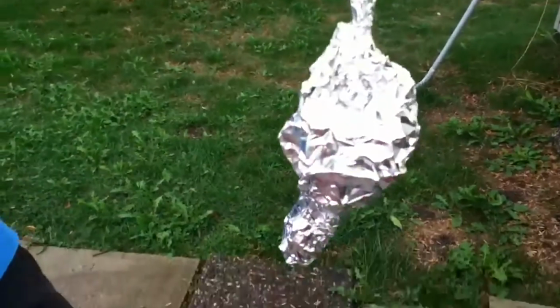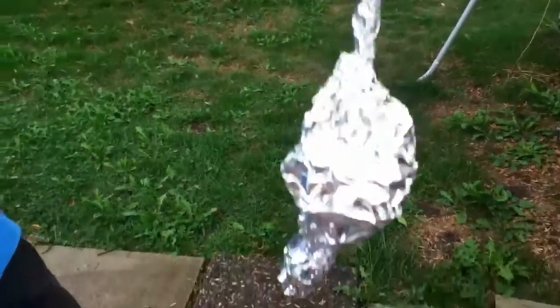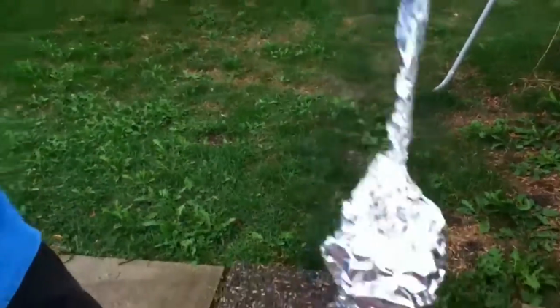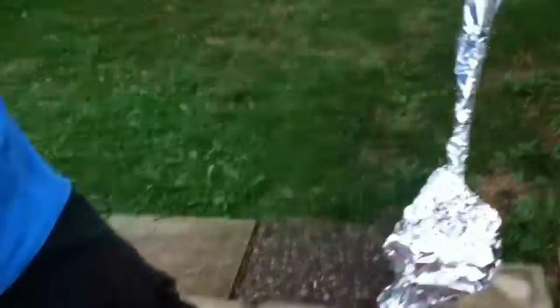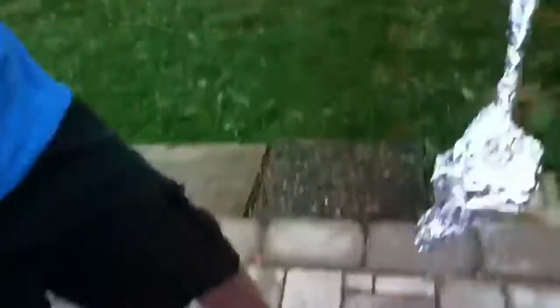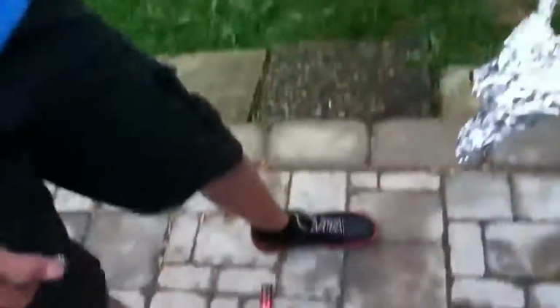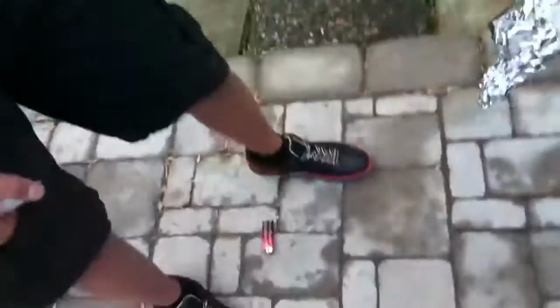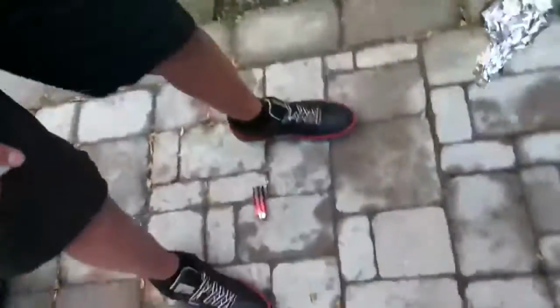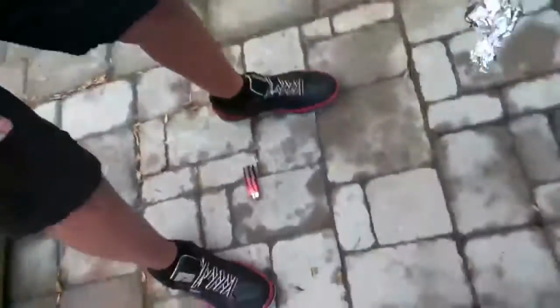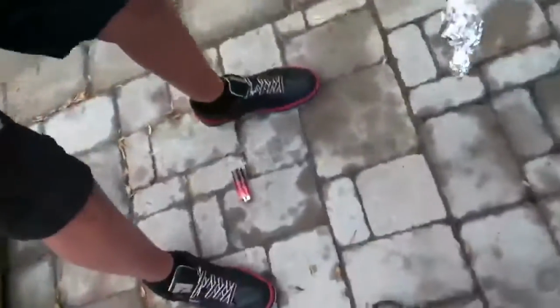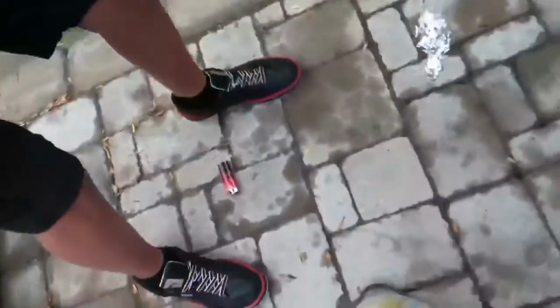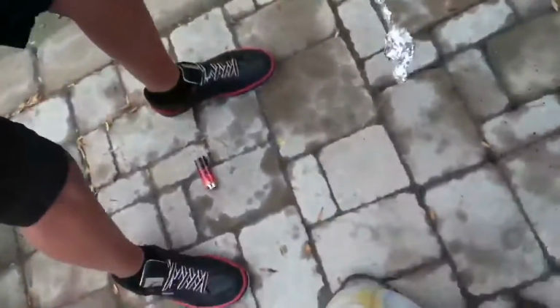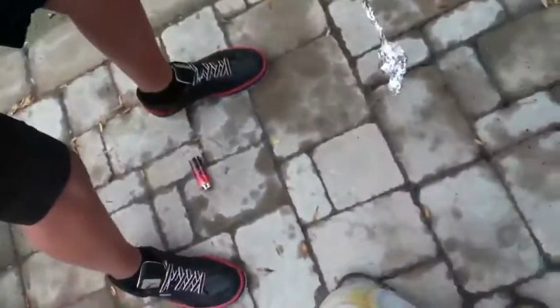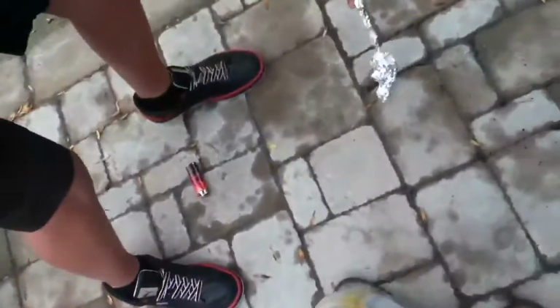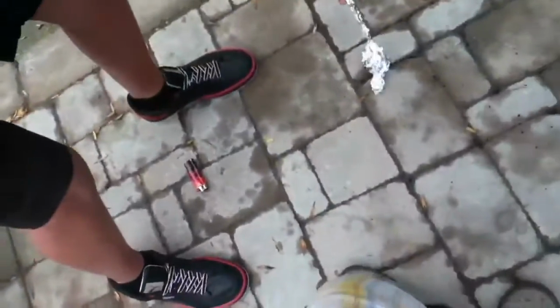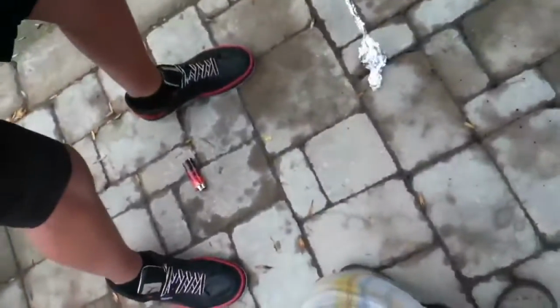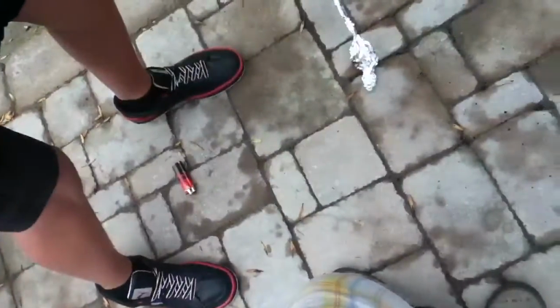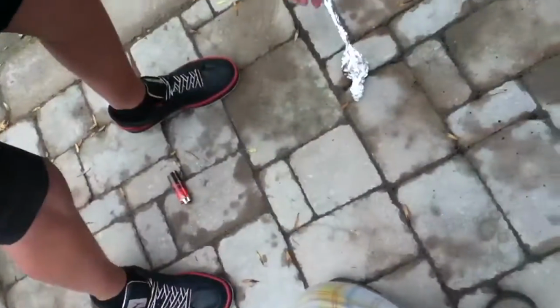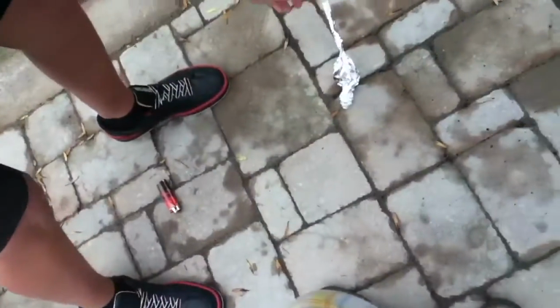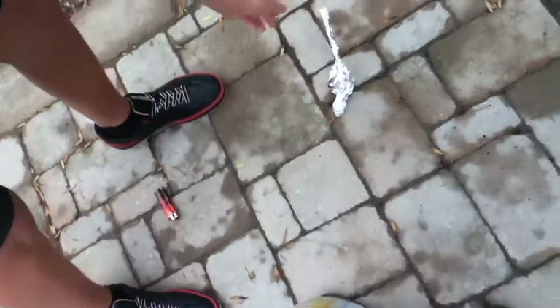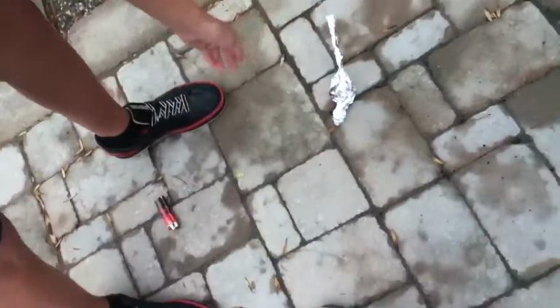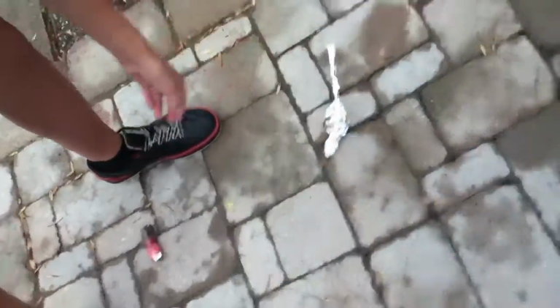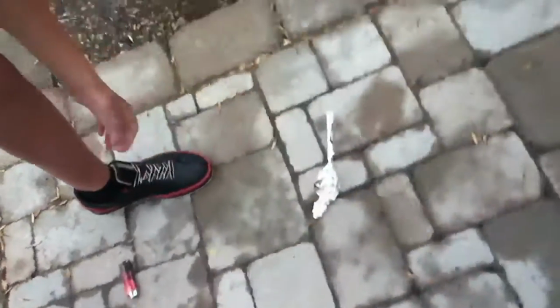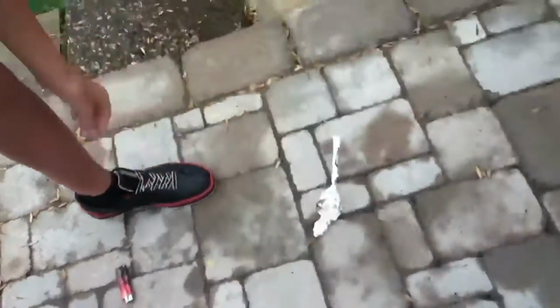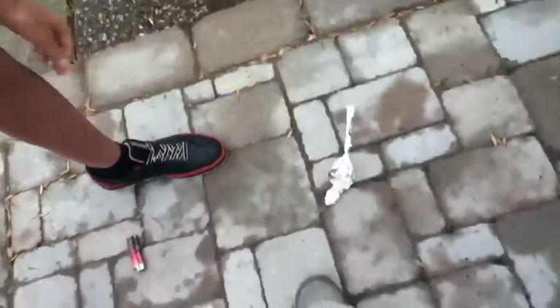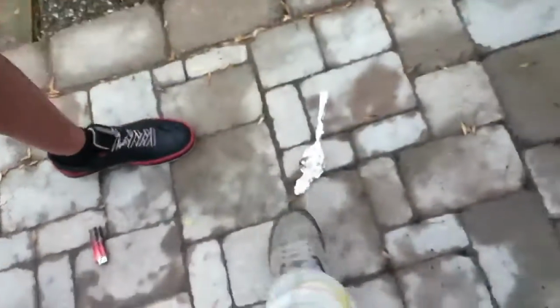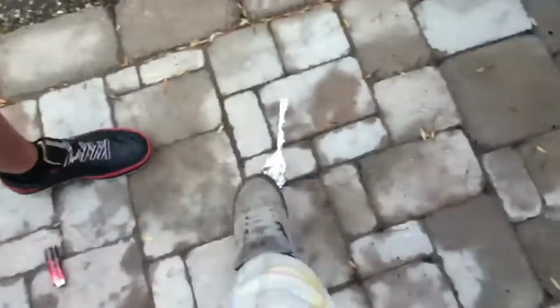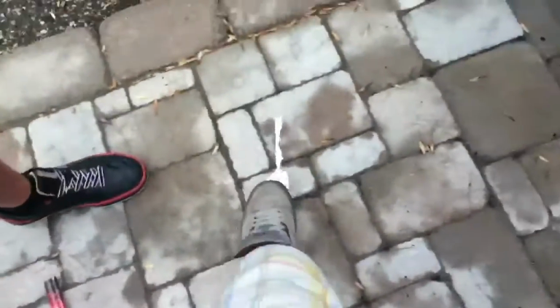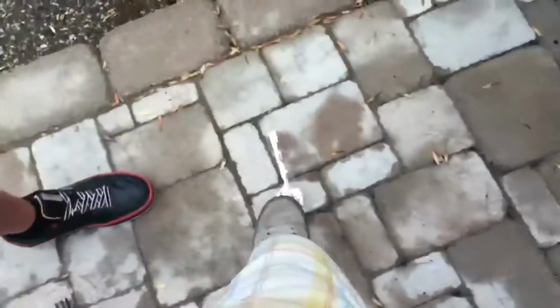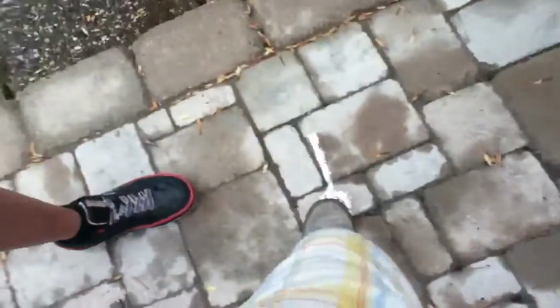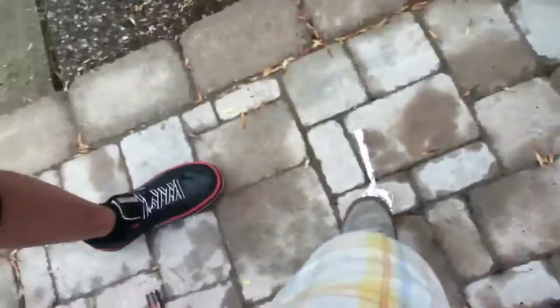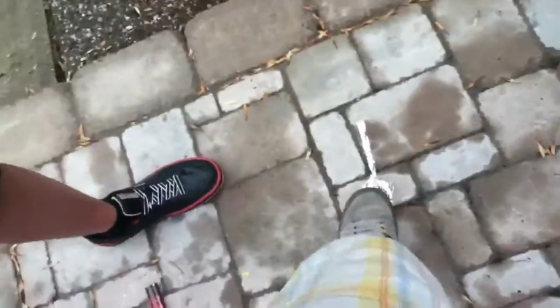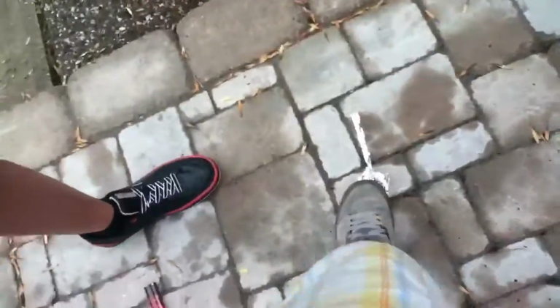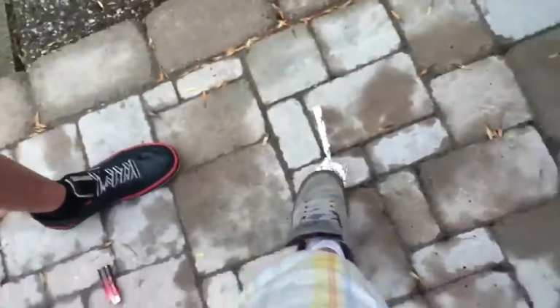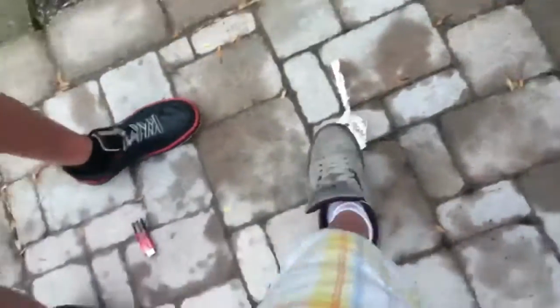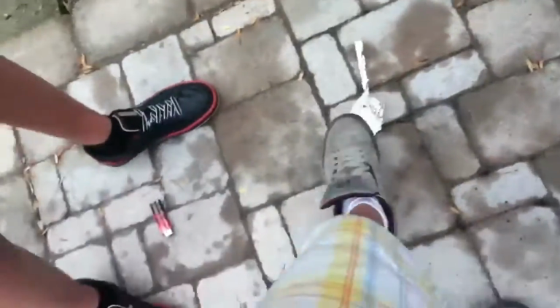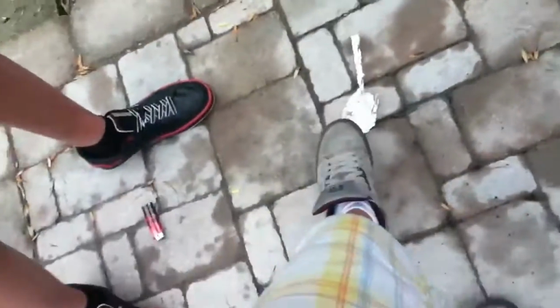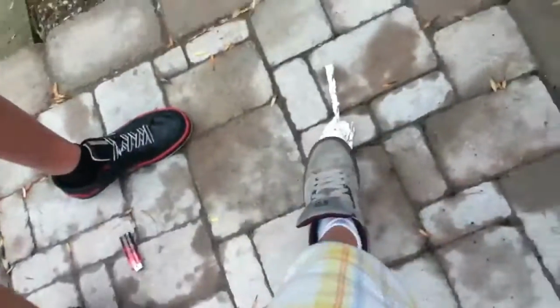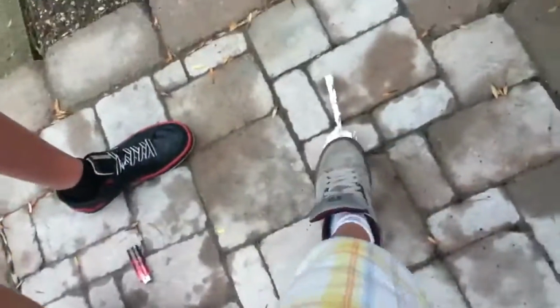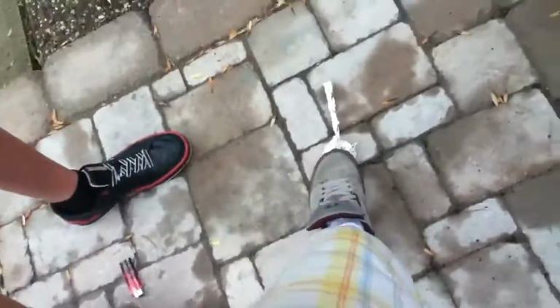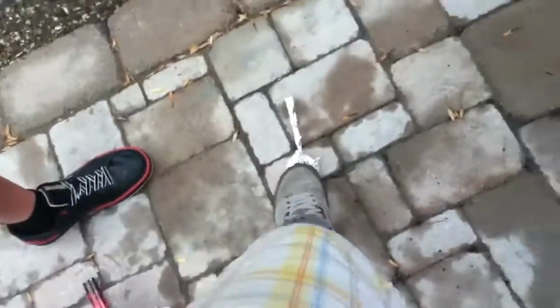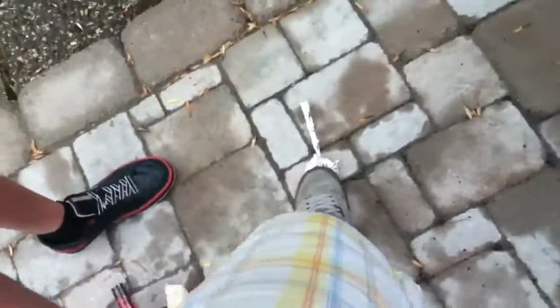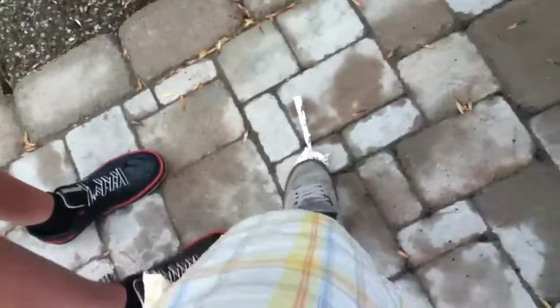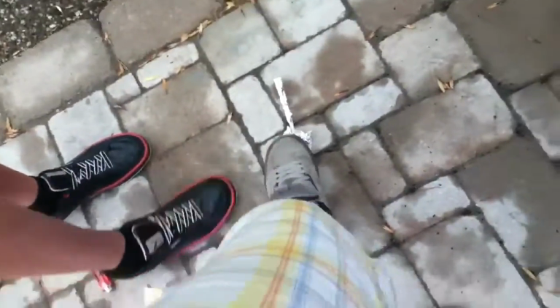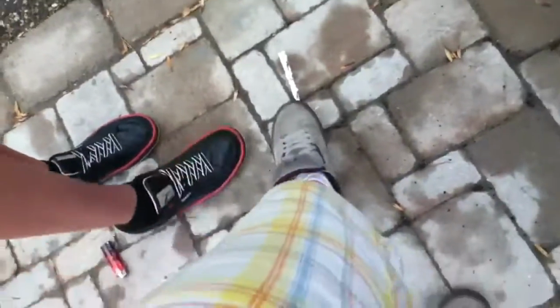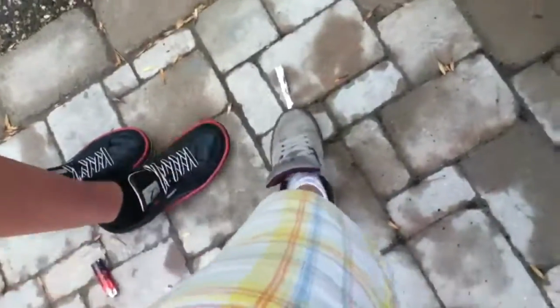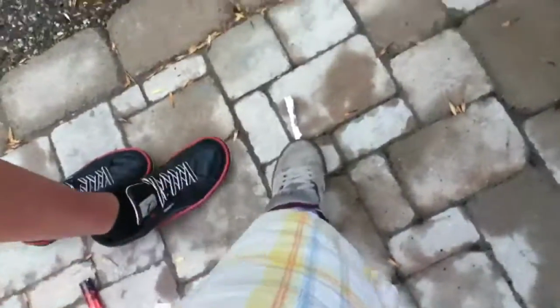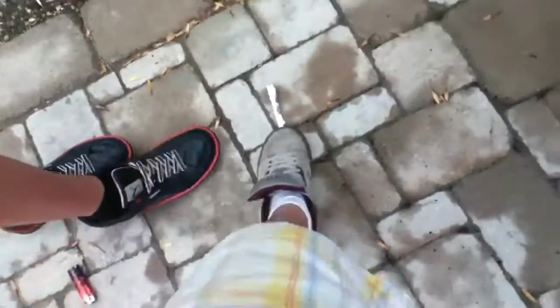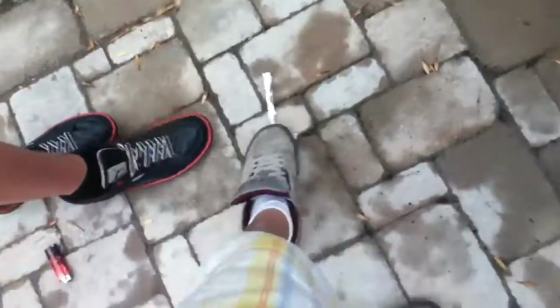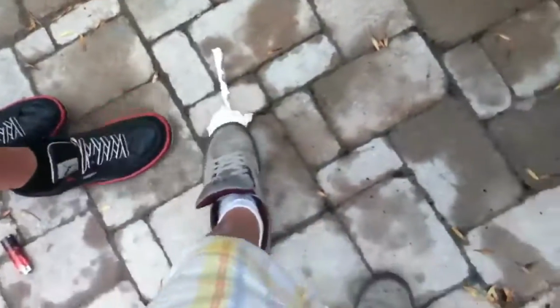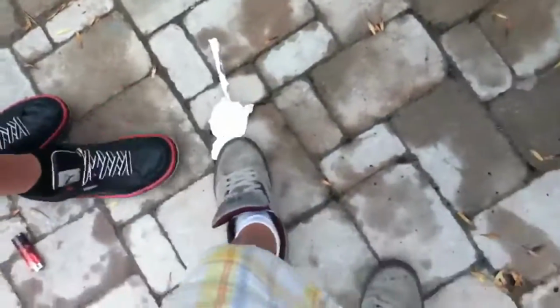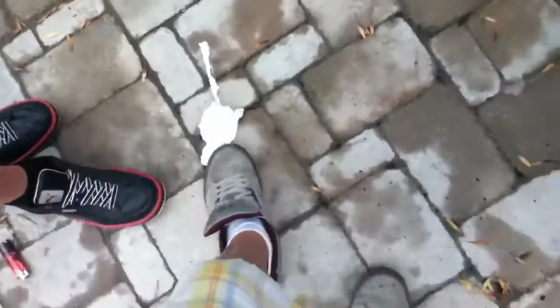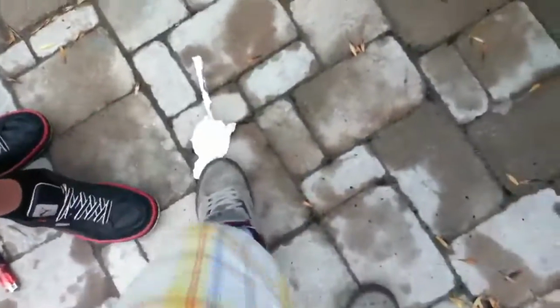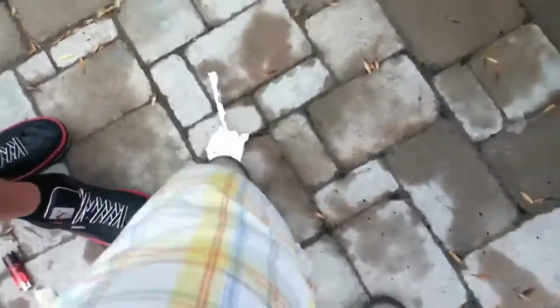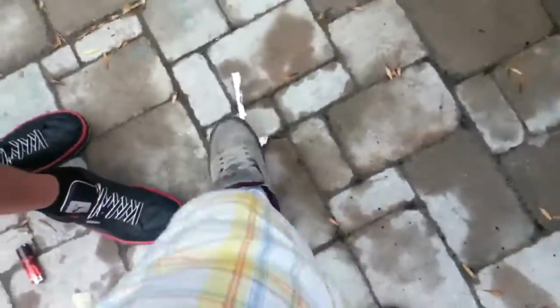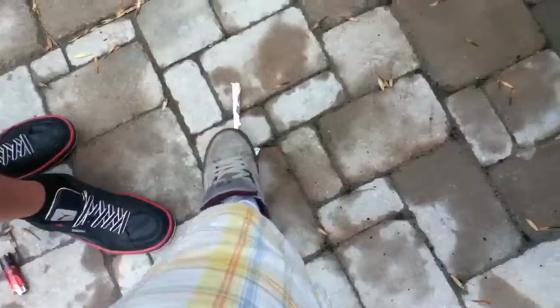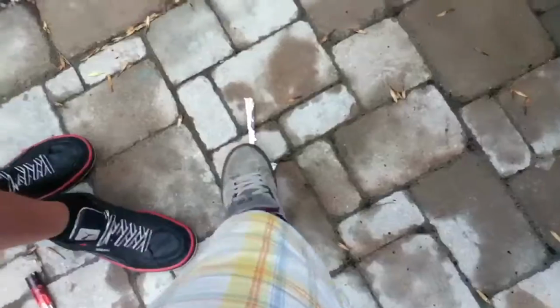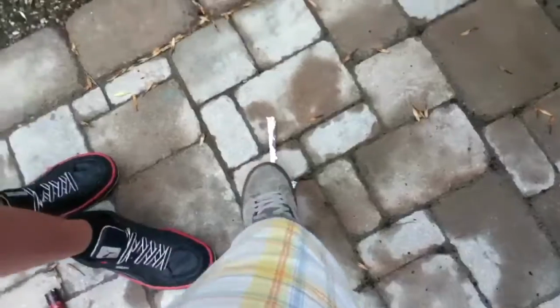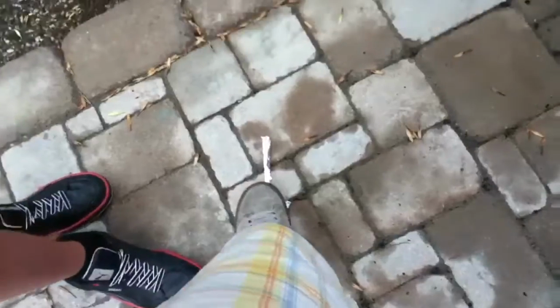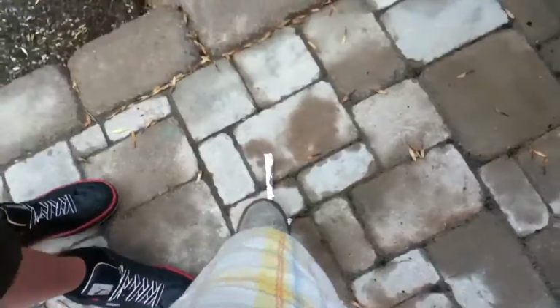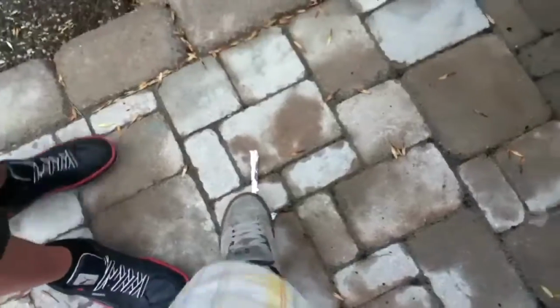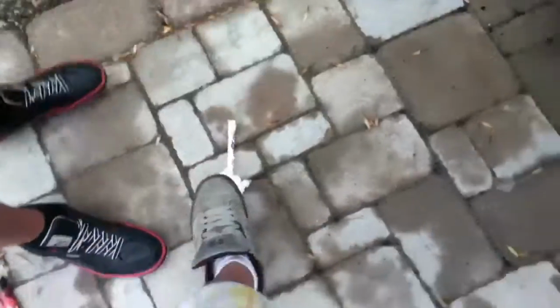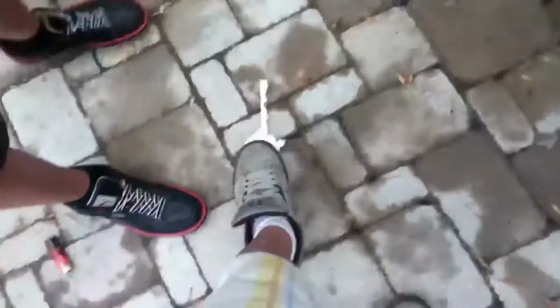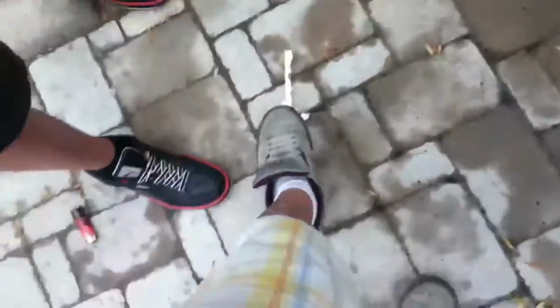It's hard to see because of the wind, but I'm pretty sure it's over now. So that's it.